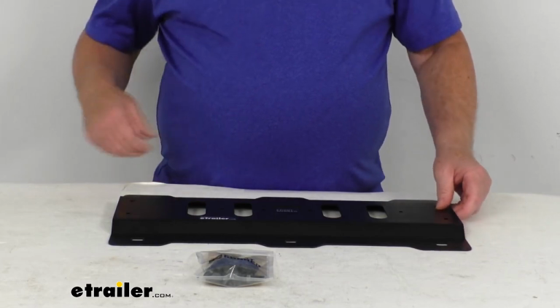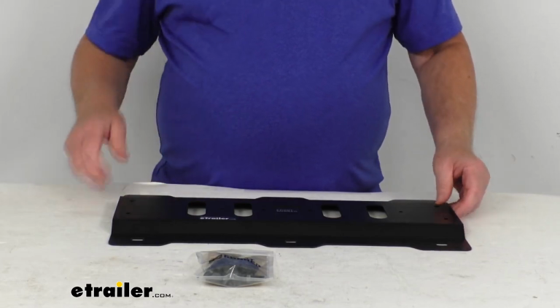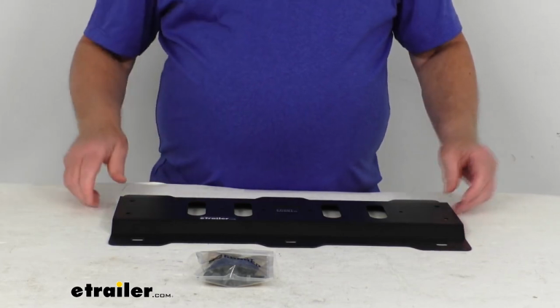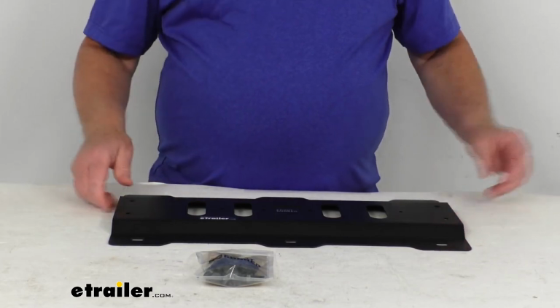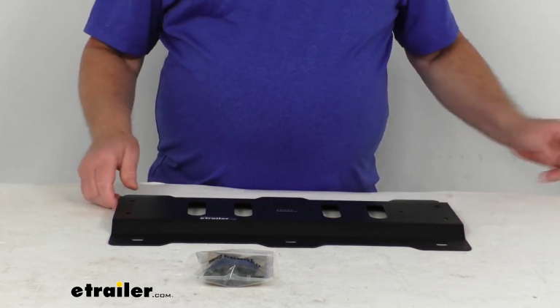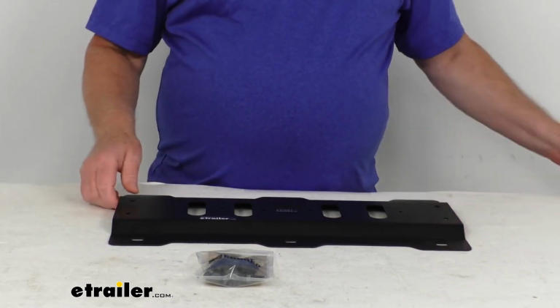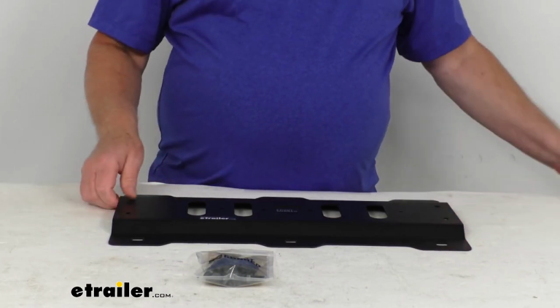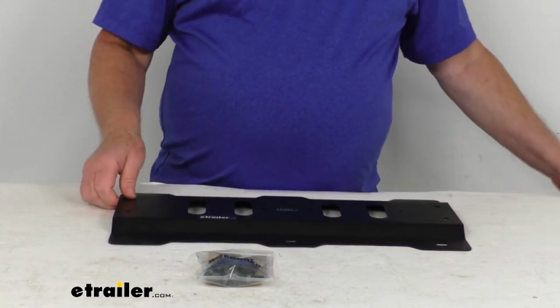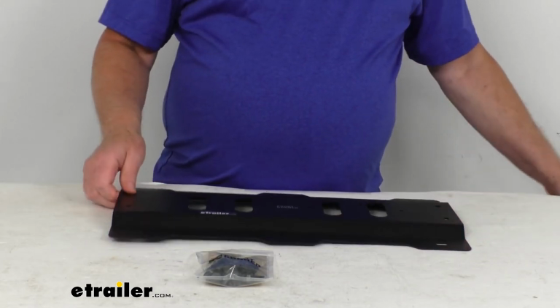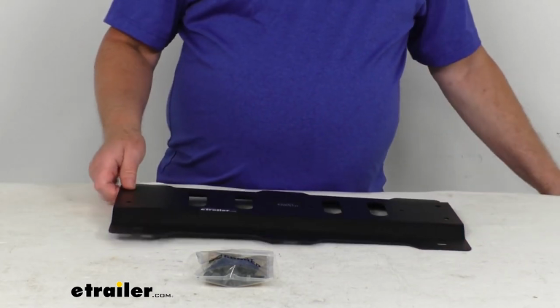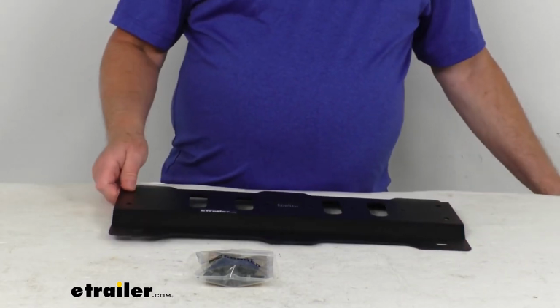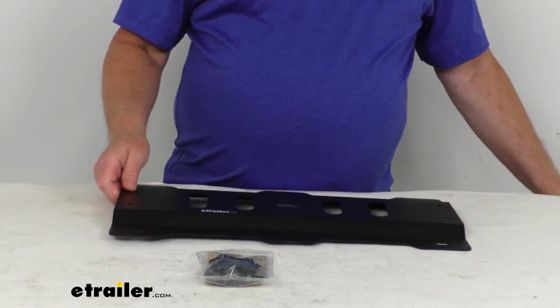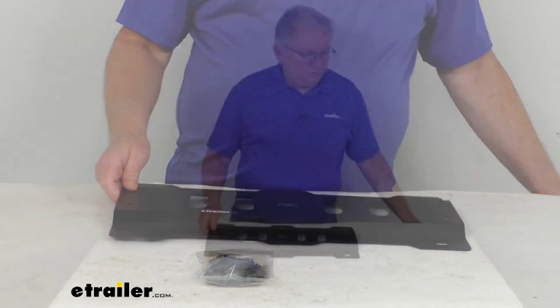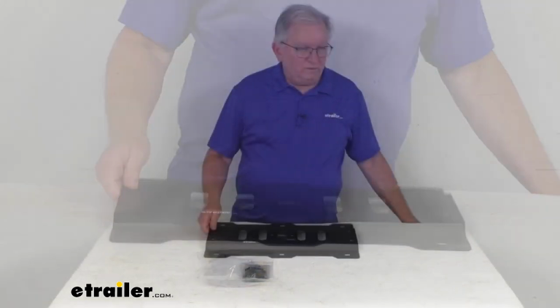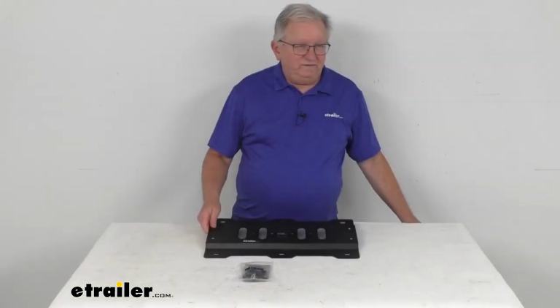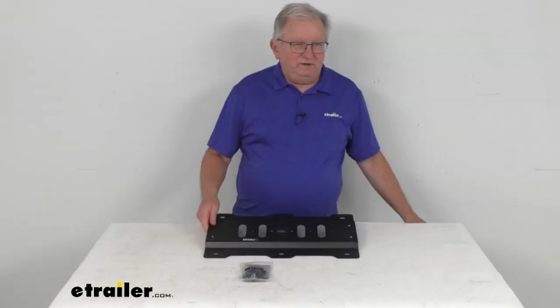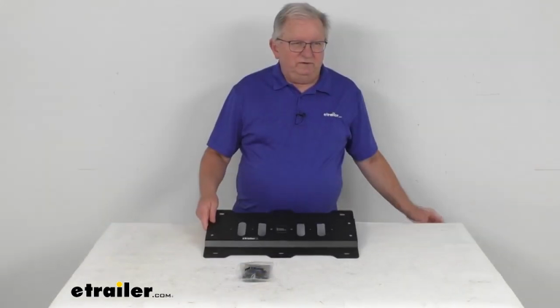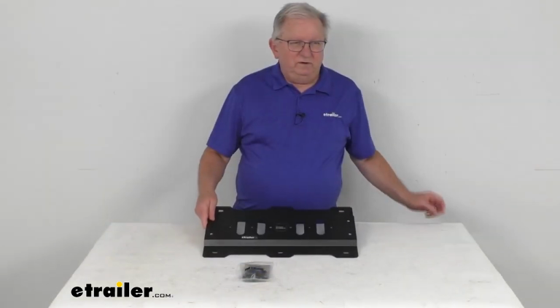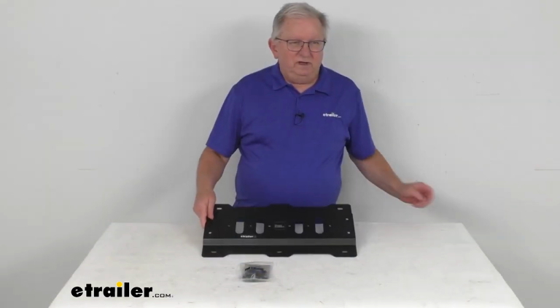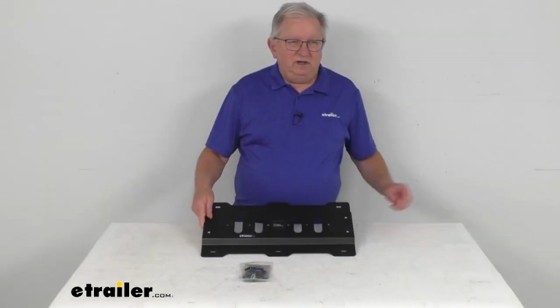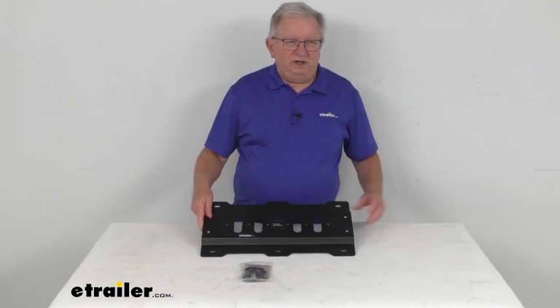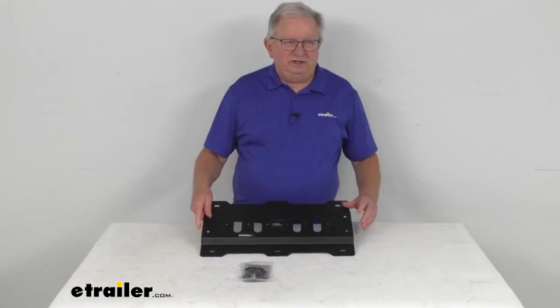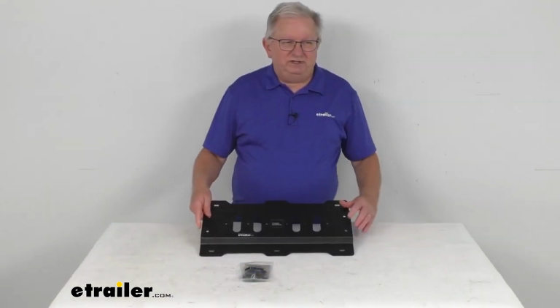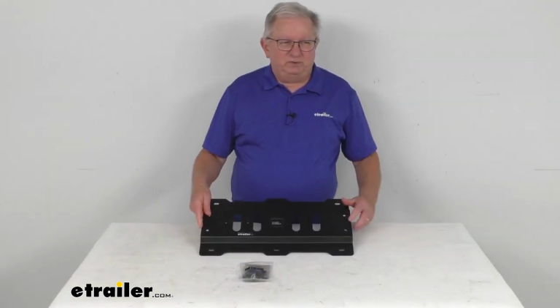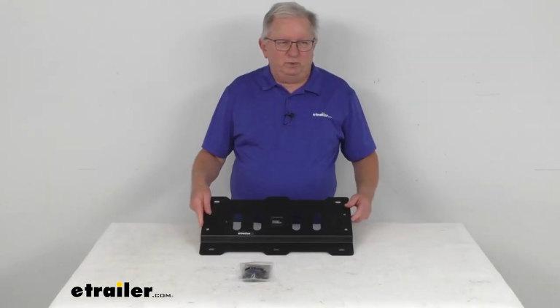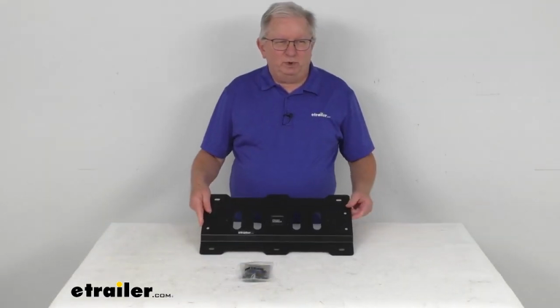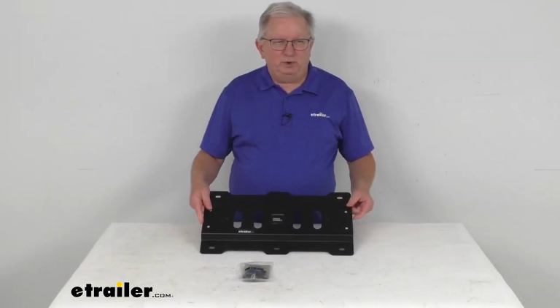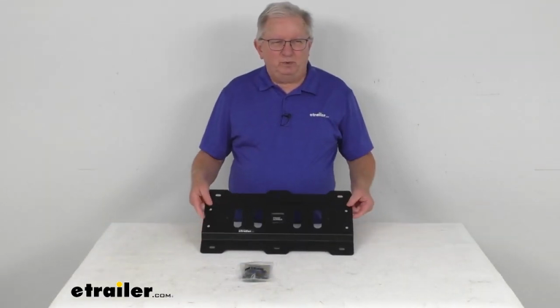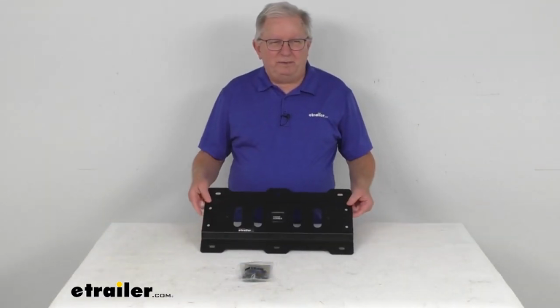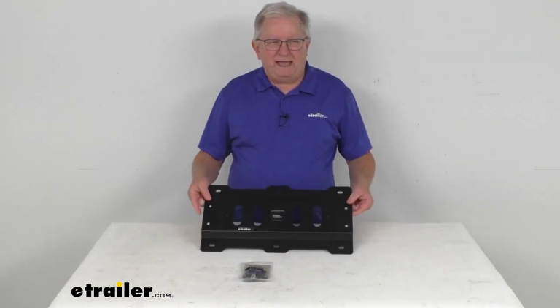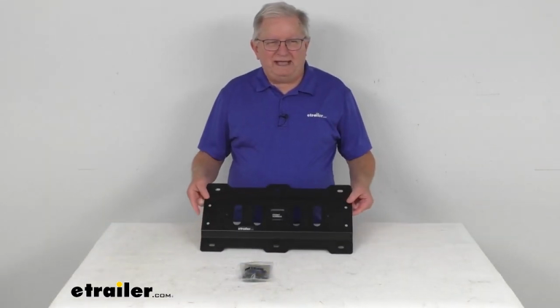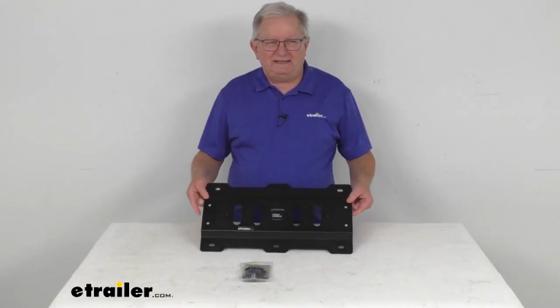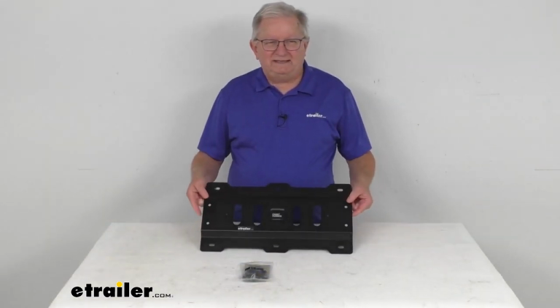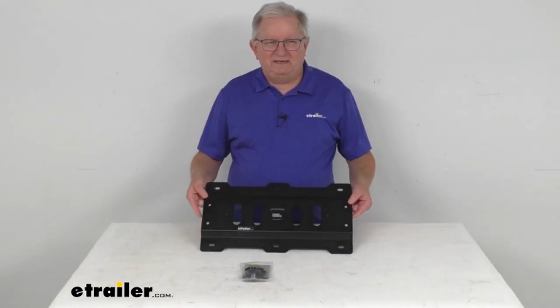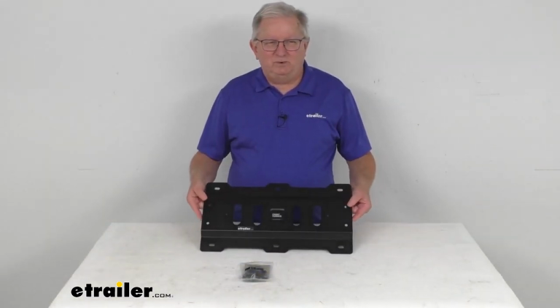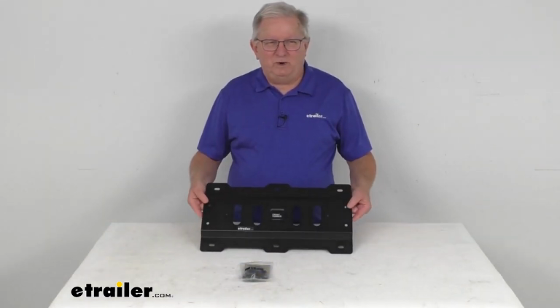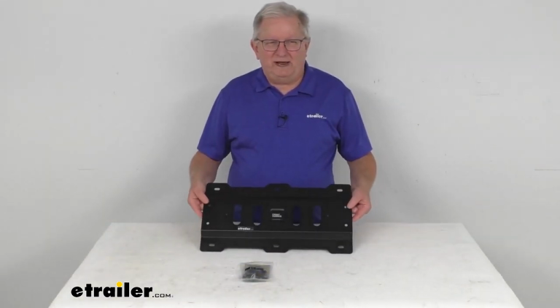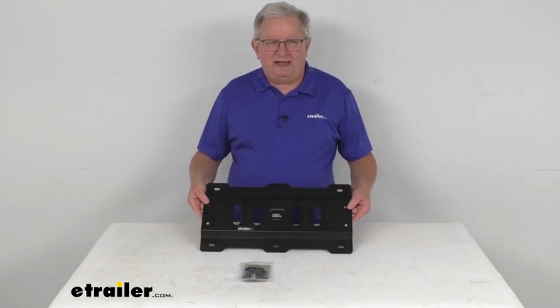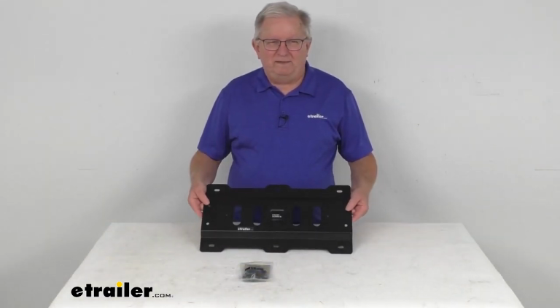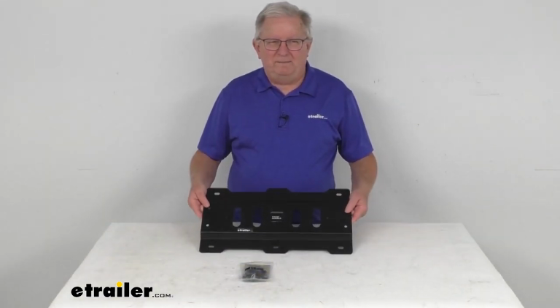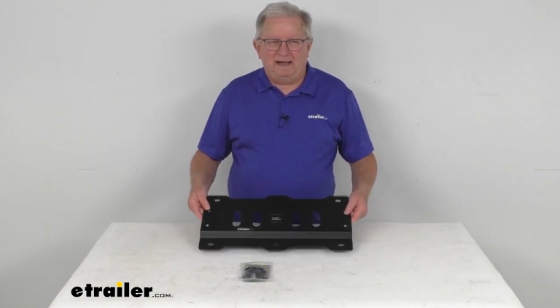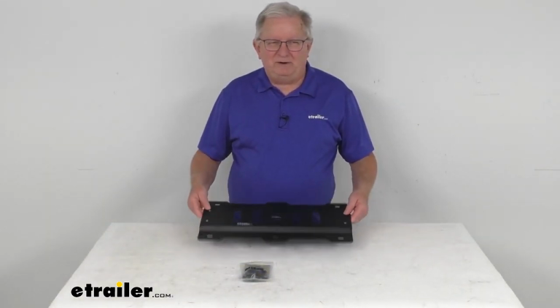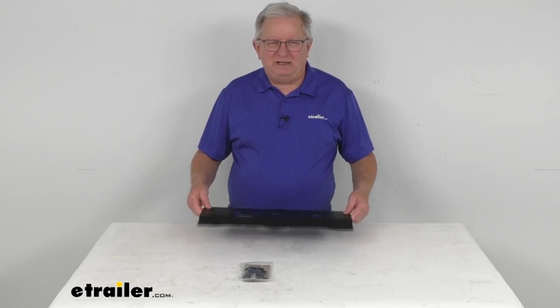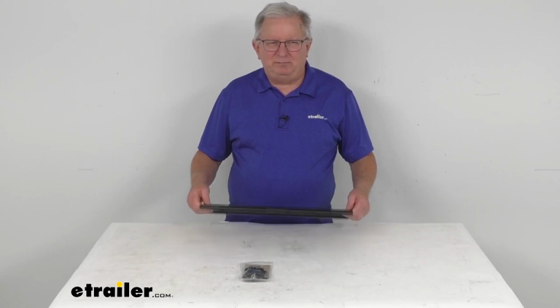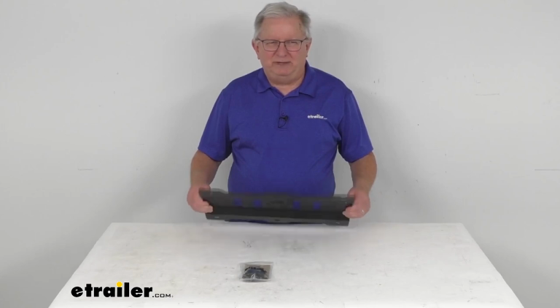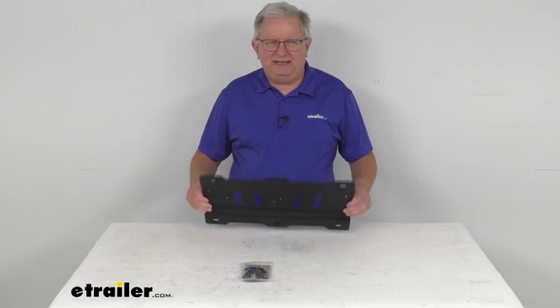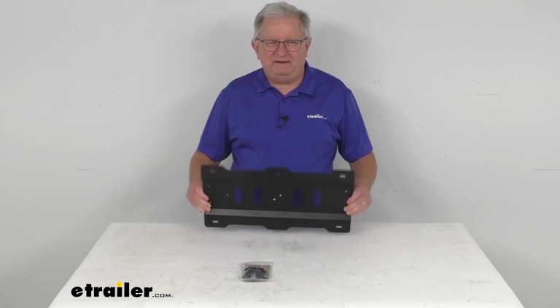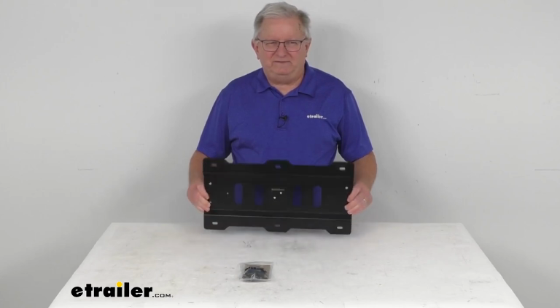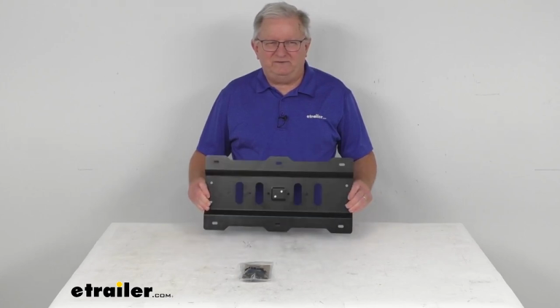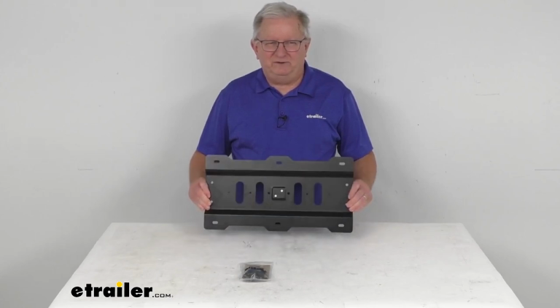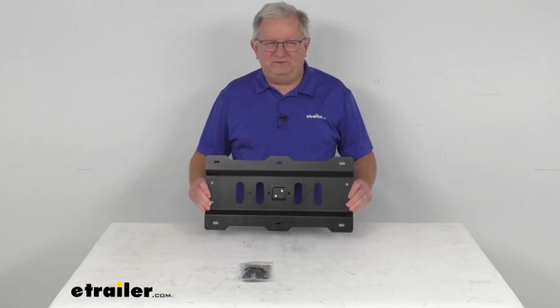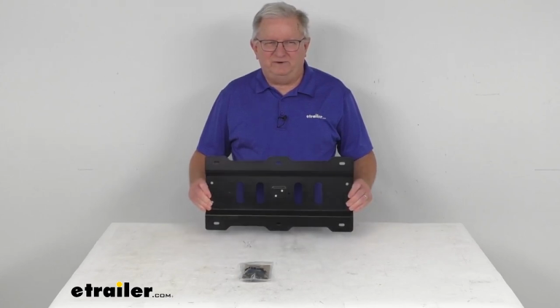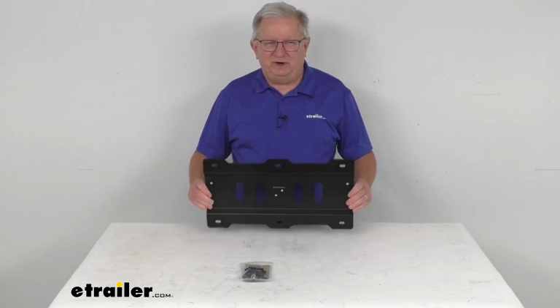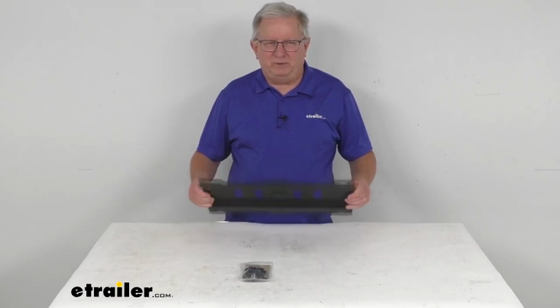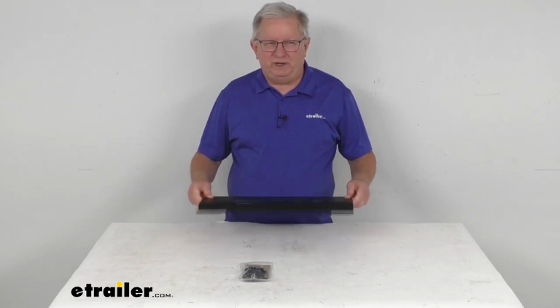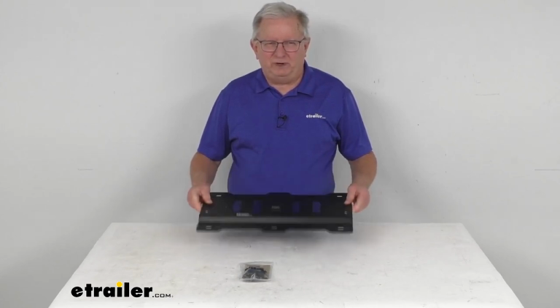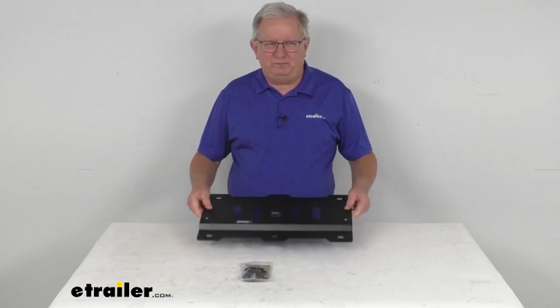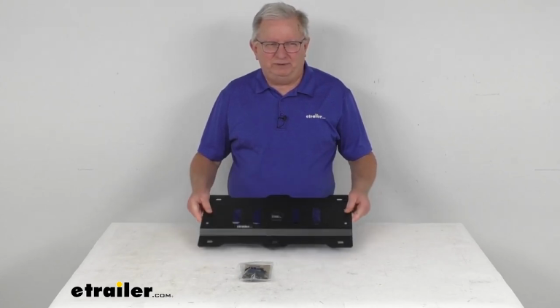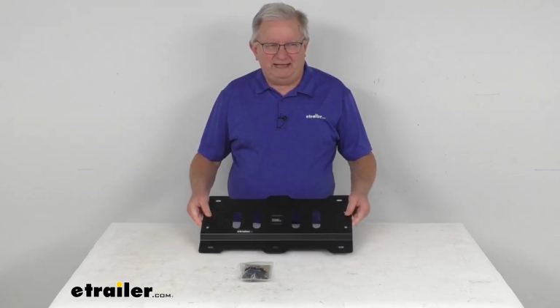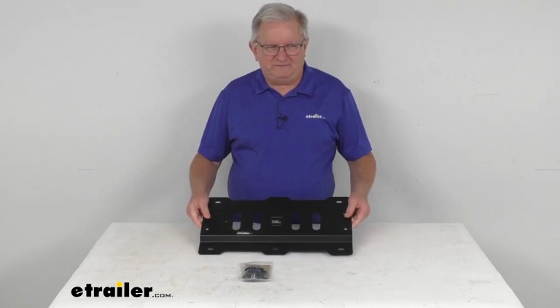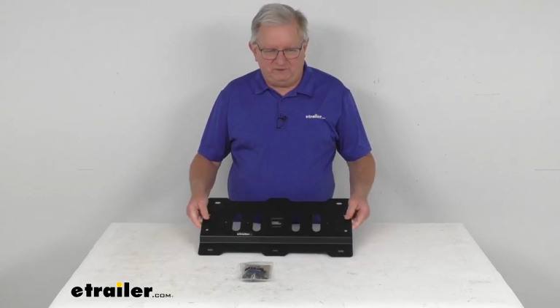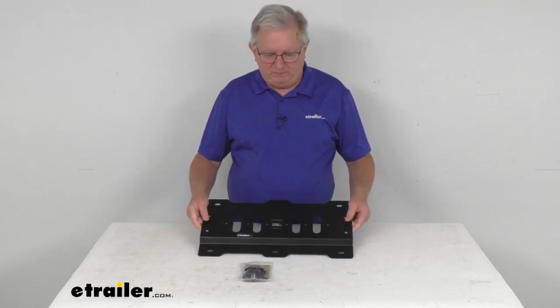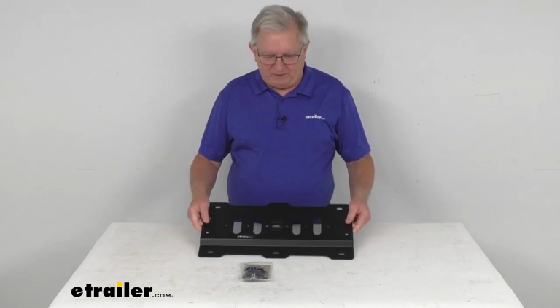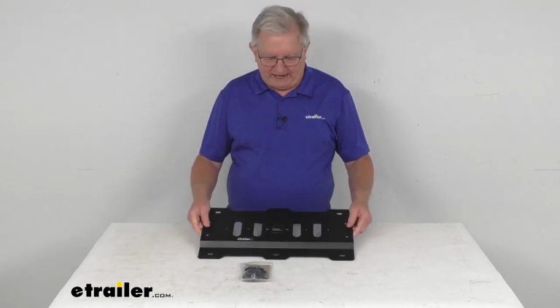But that should do it for the review on this Rotopax rack mounting plate for the Frontrunner platform racks.